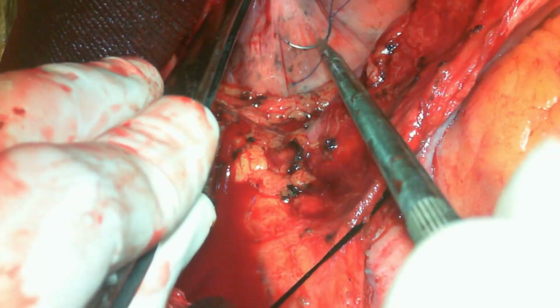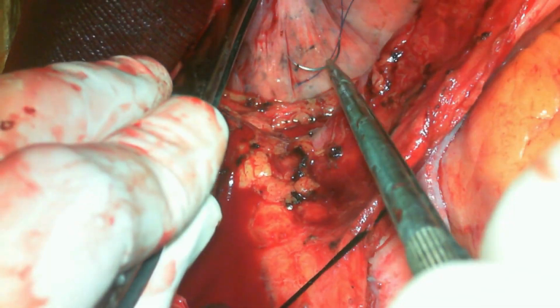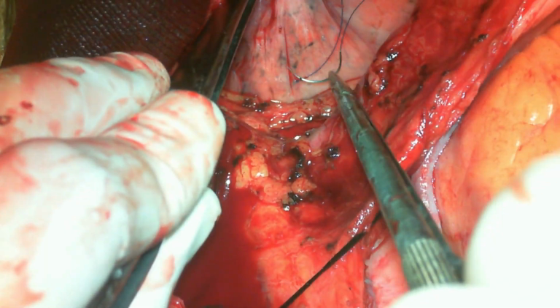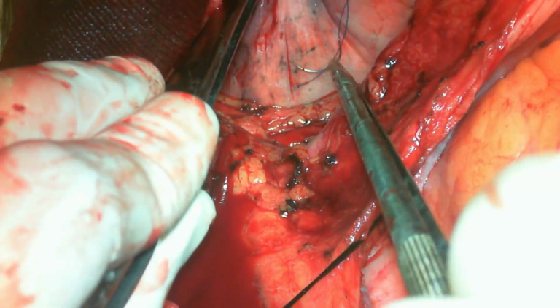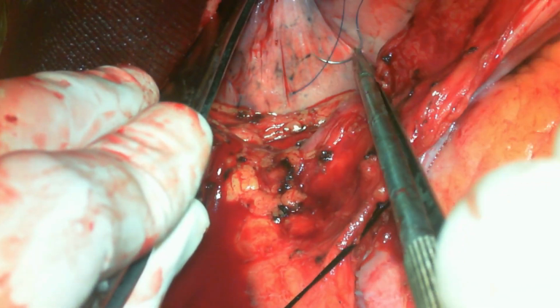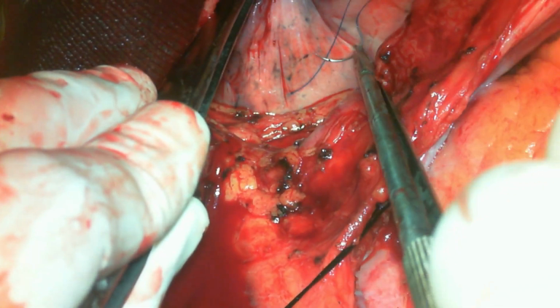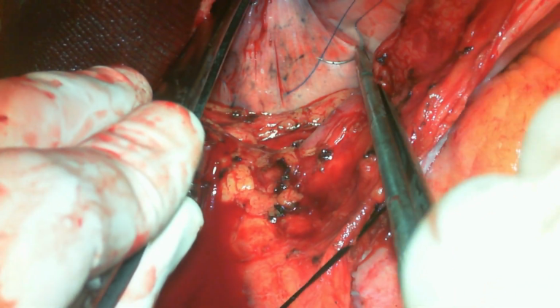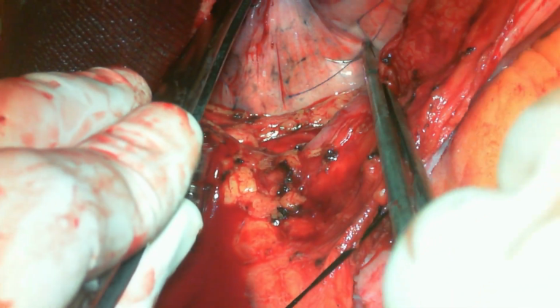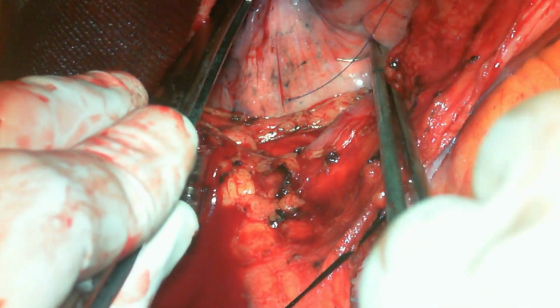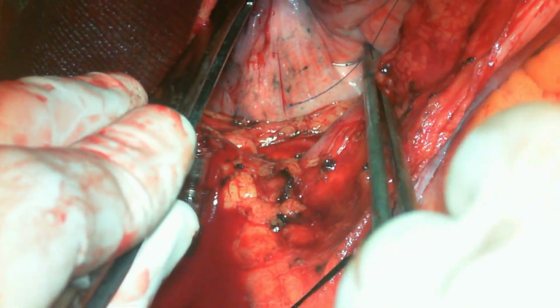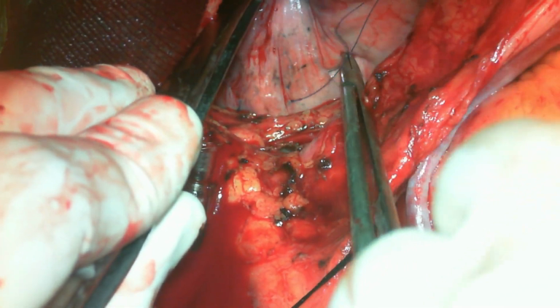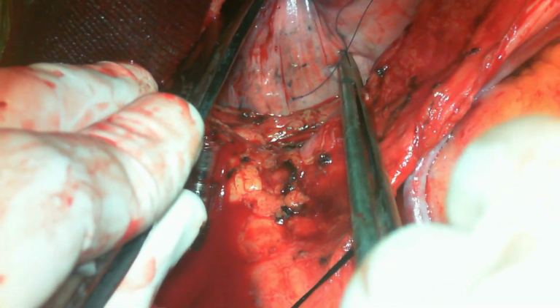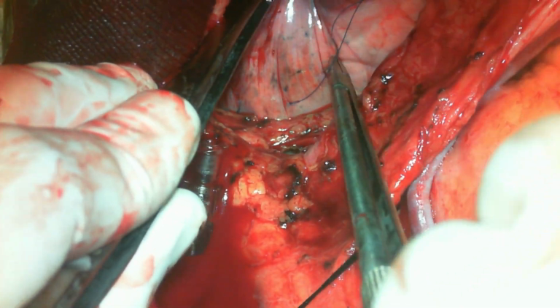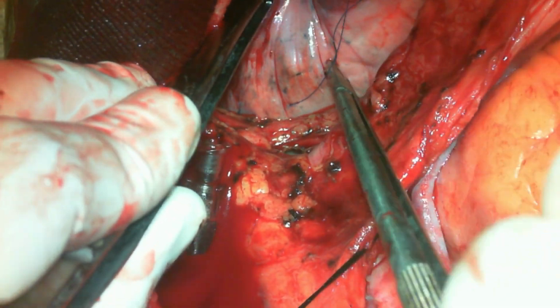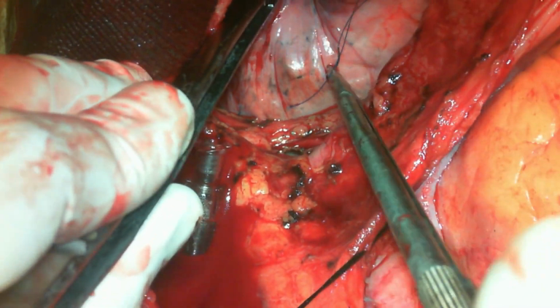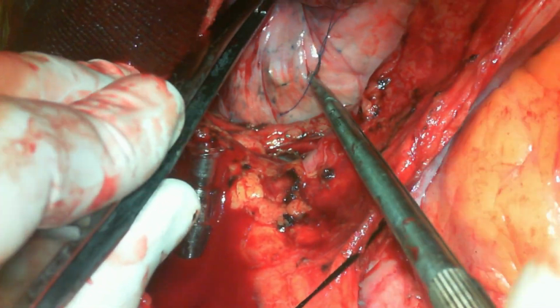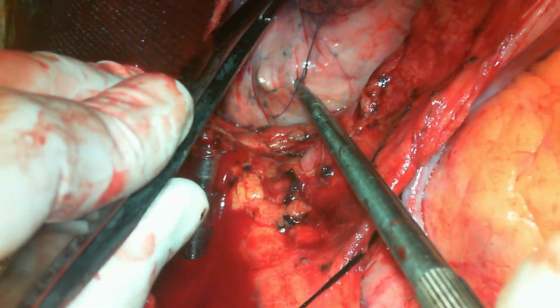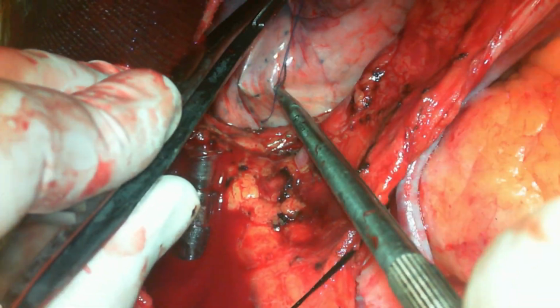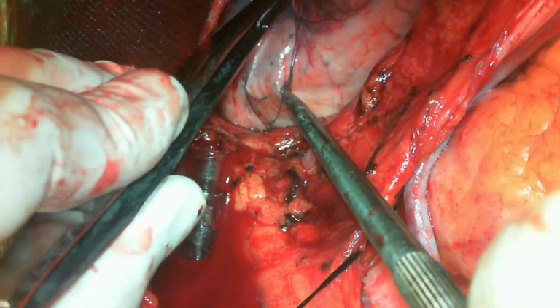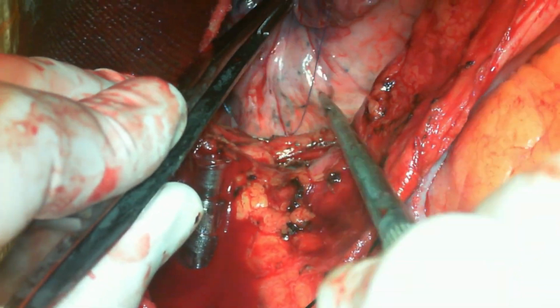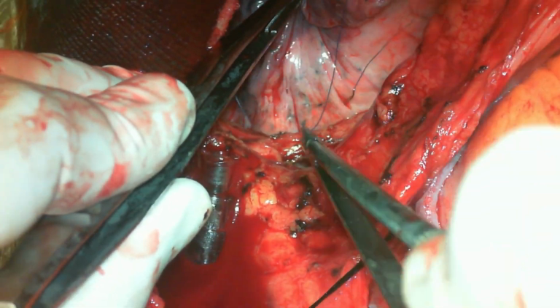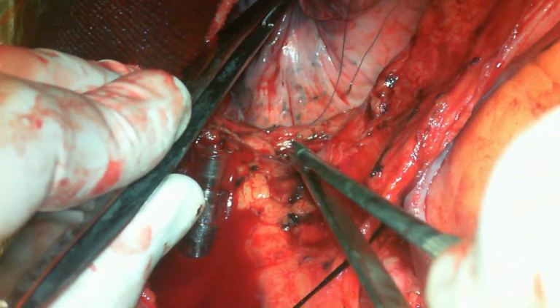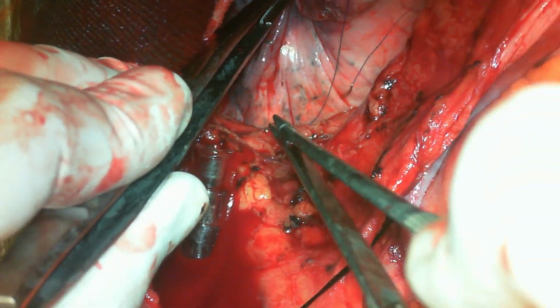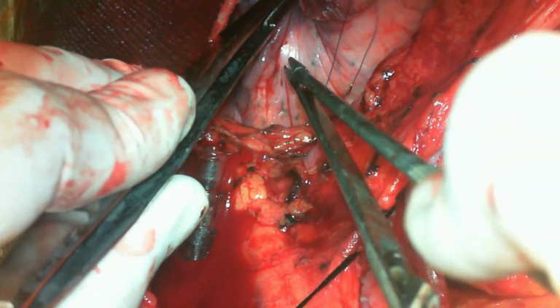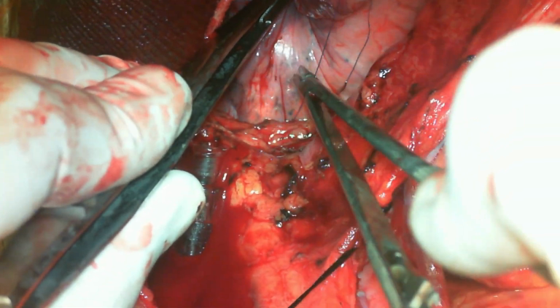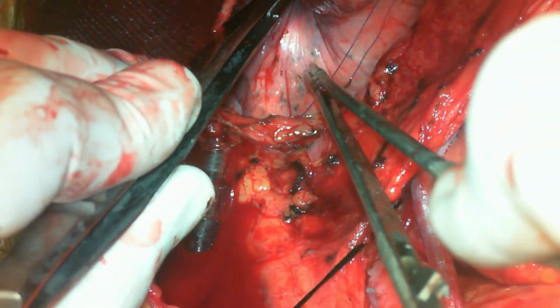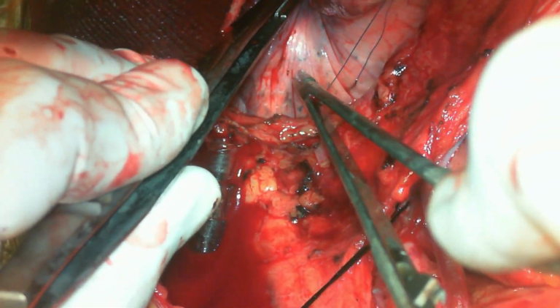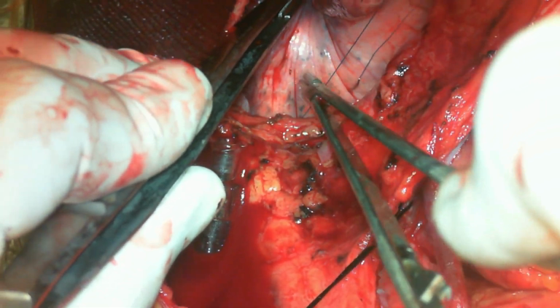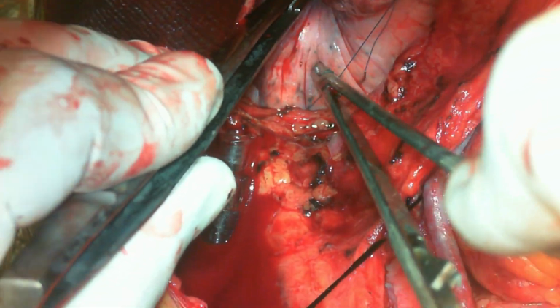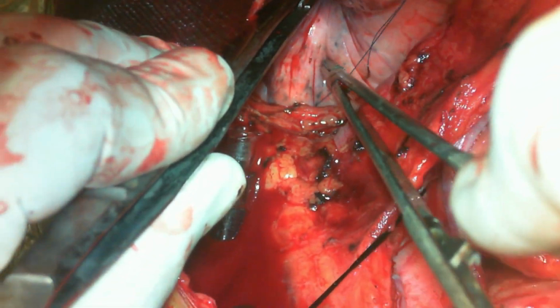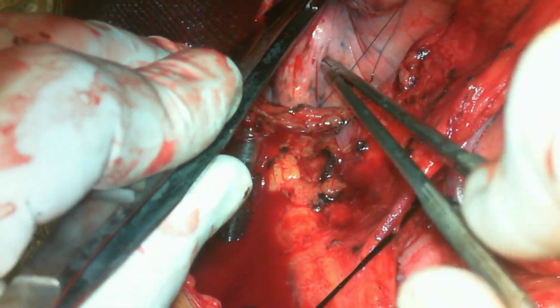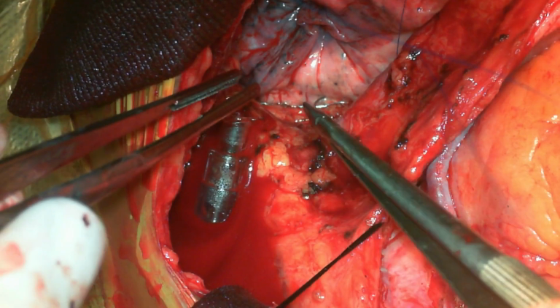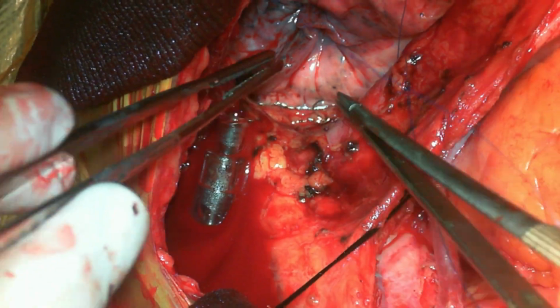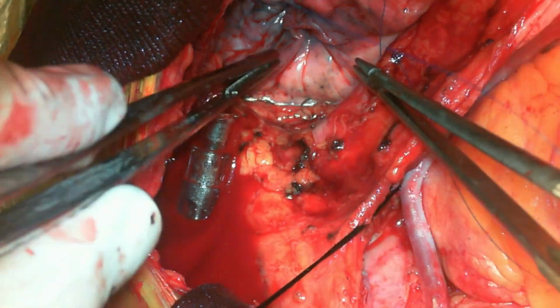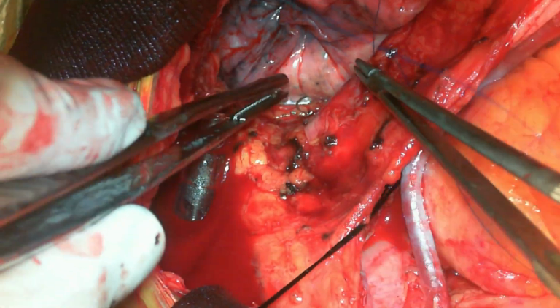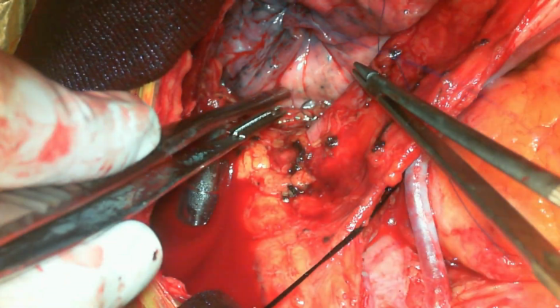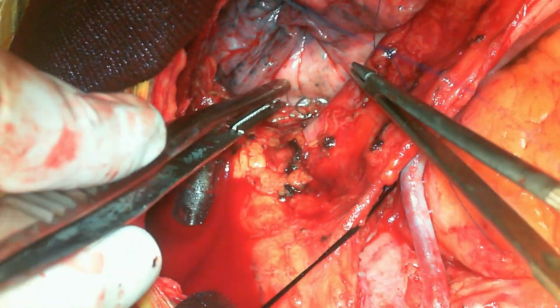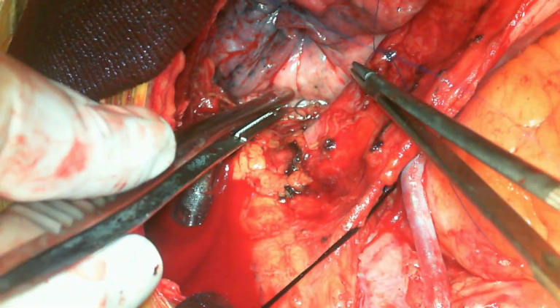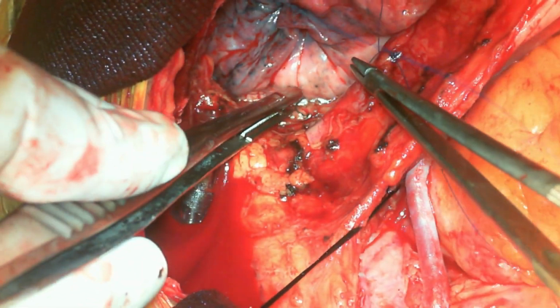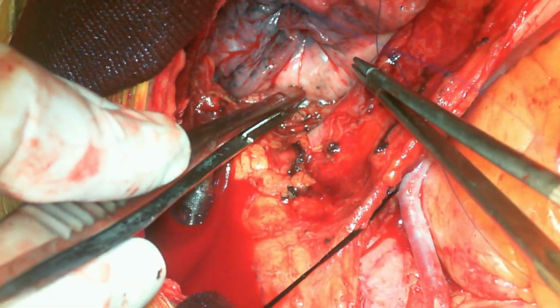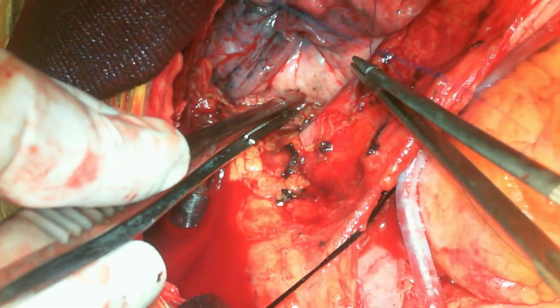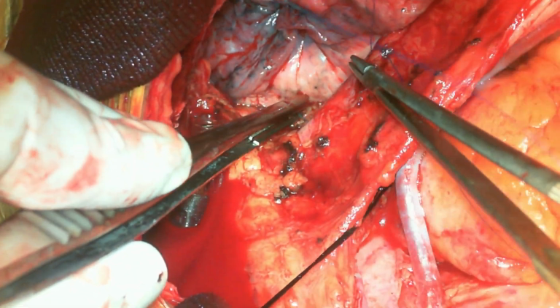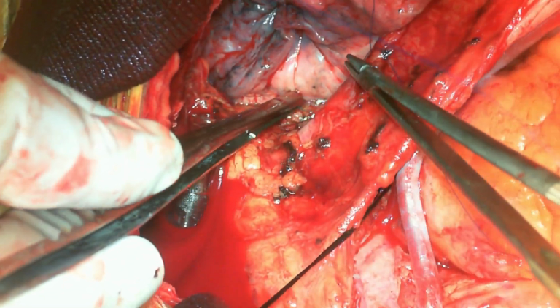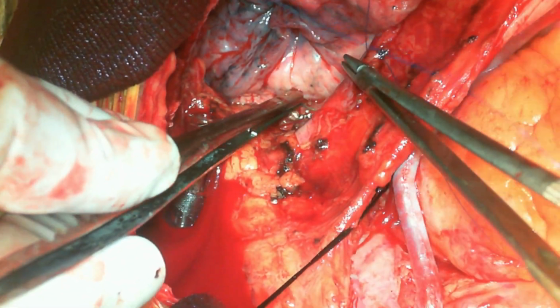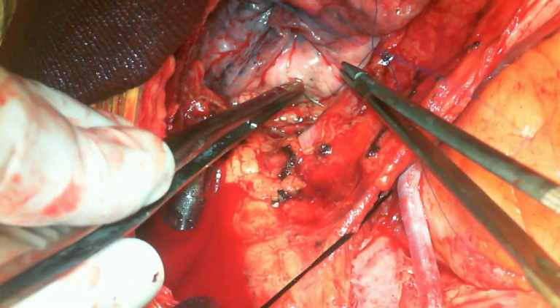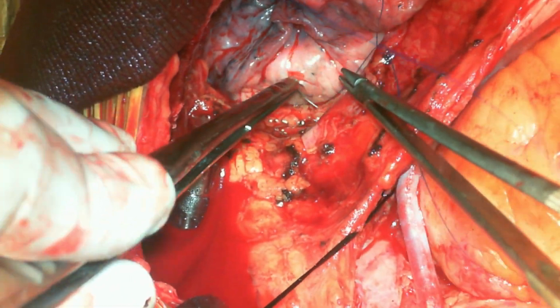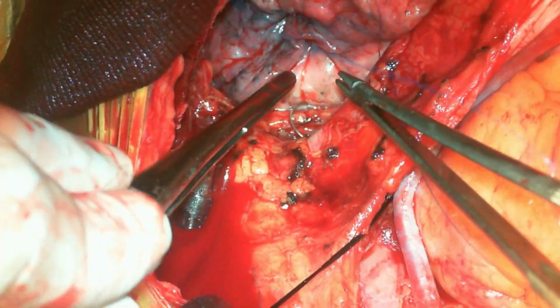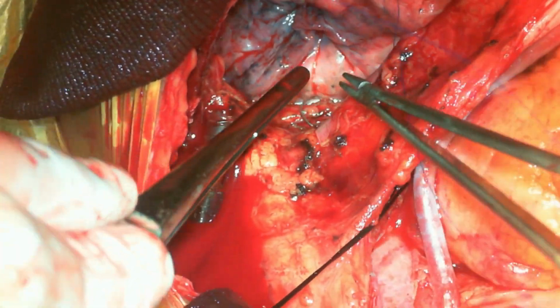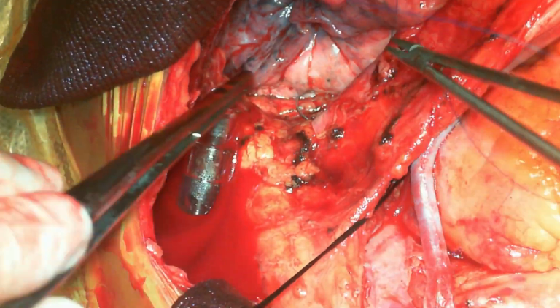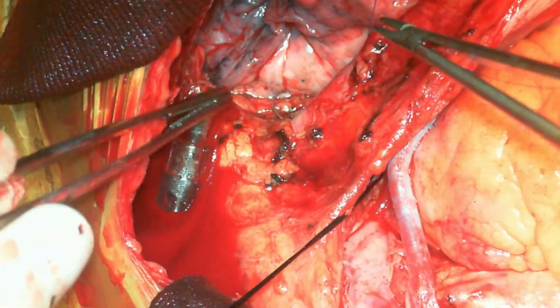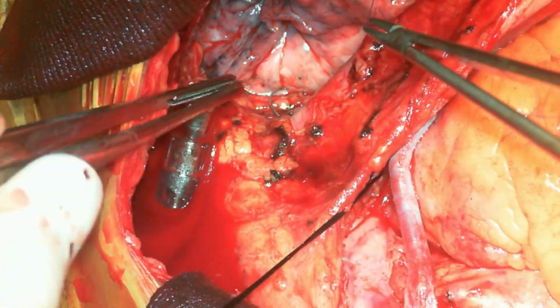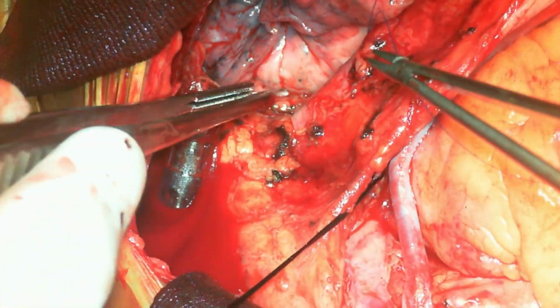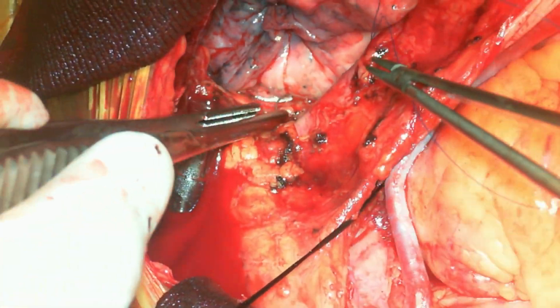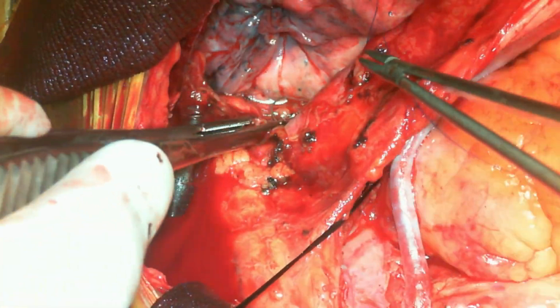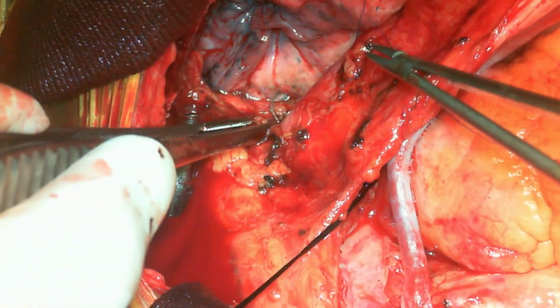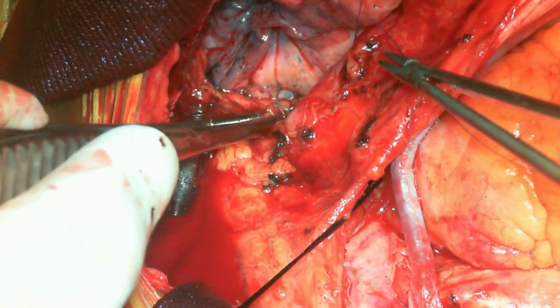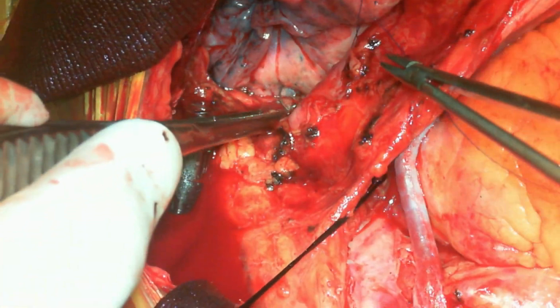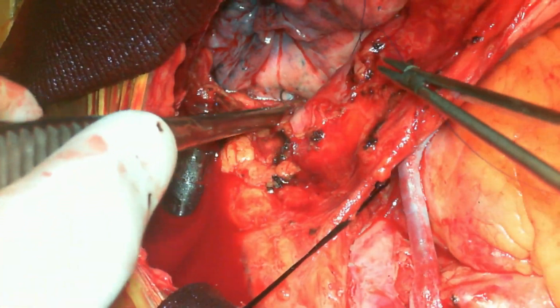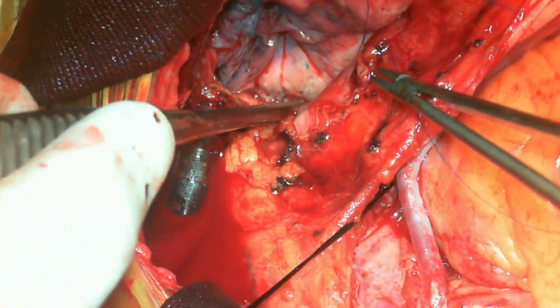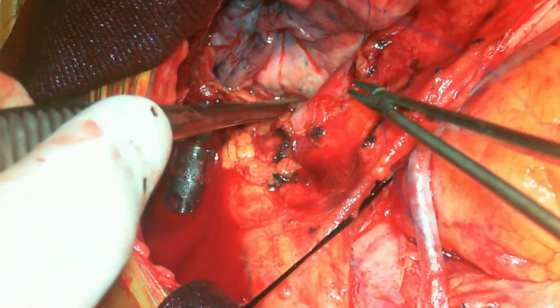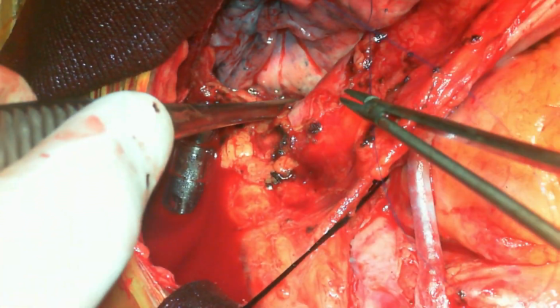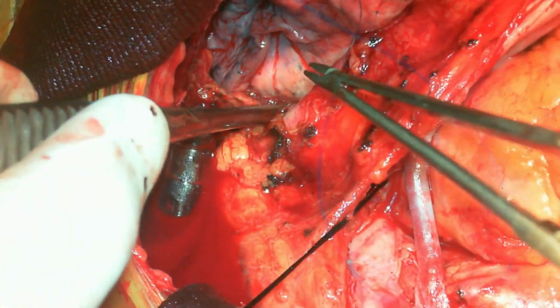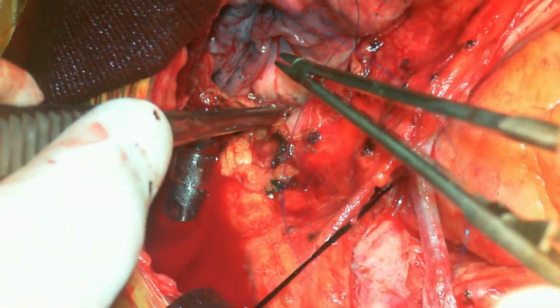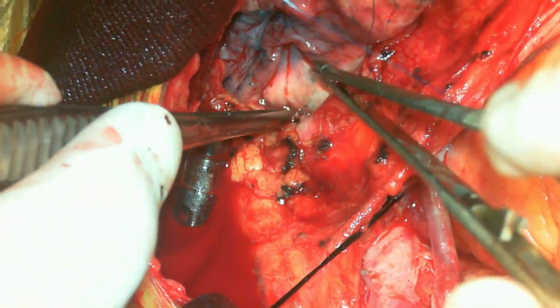I will tie it so that the left upper lobe of the lung will stay away from the LIMA, even when the patient coughs.